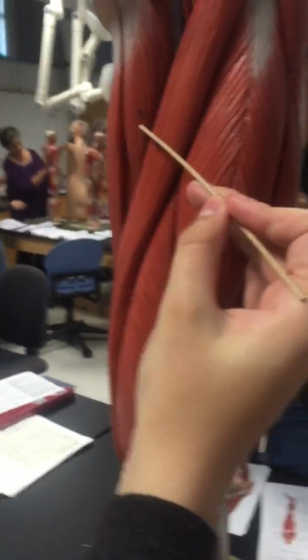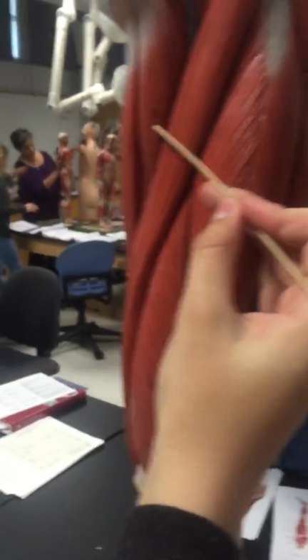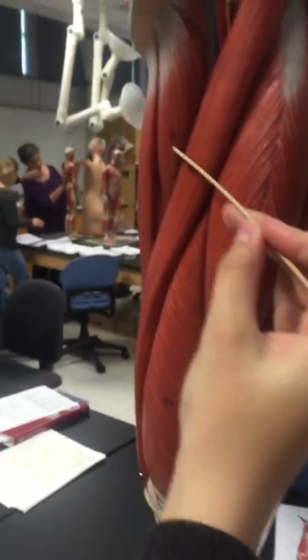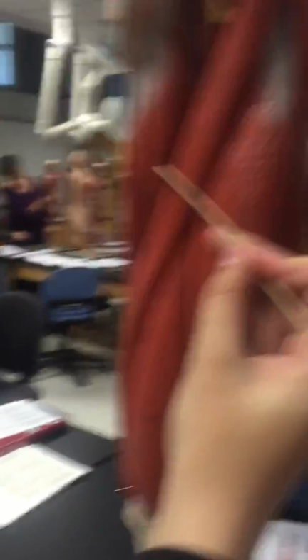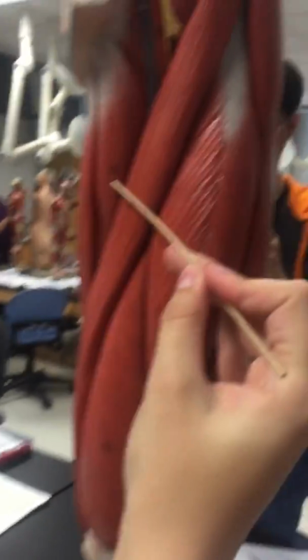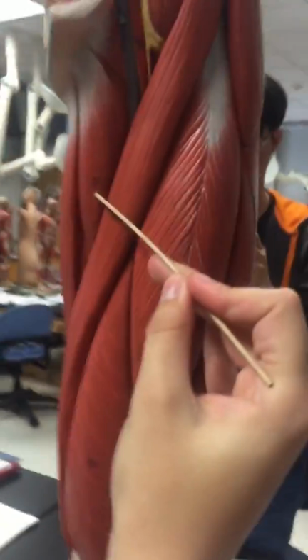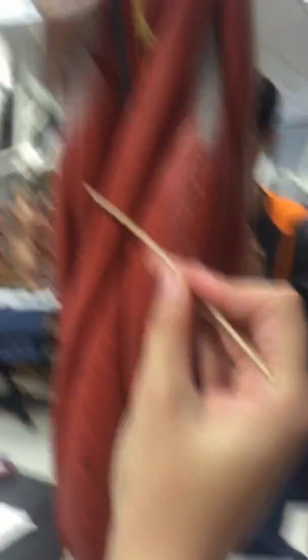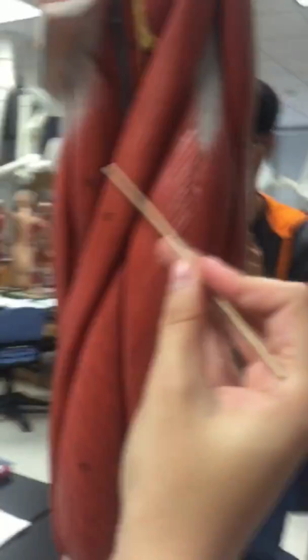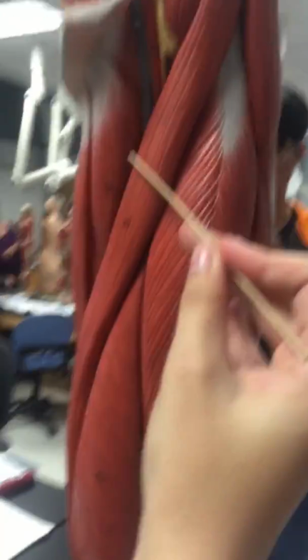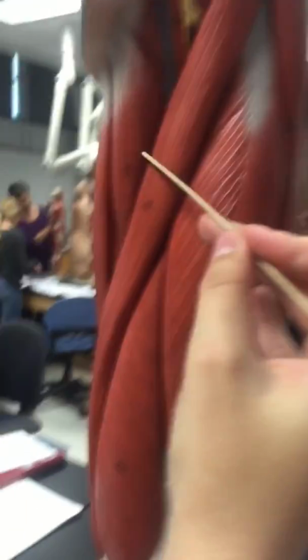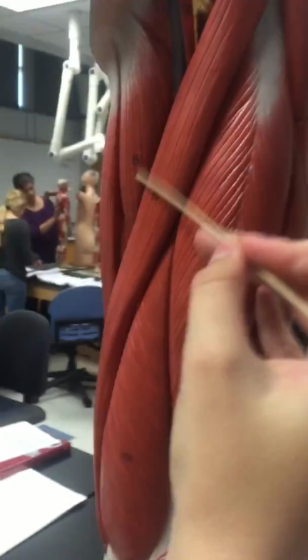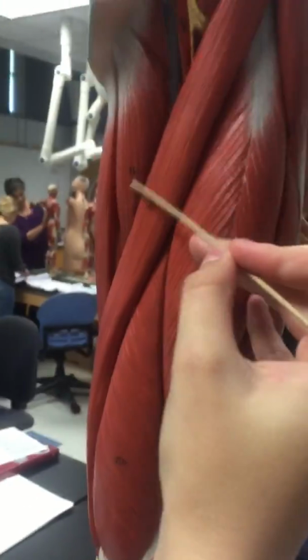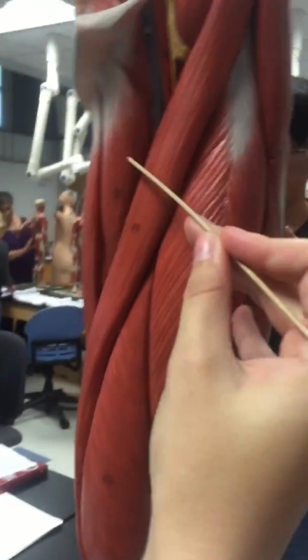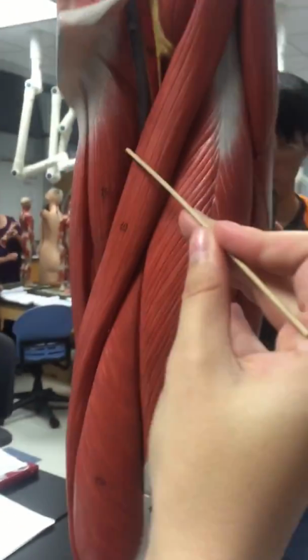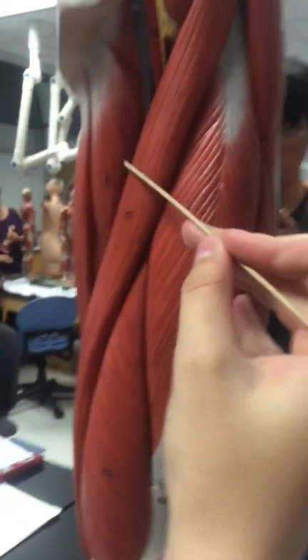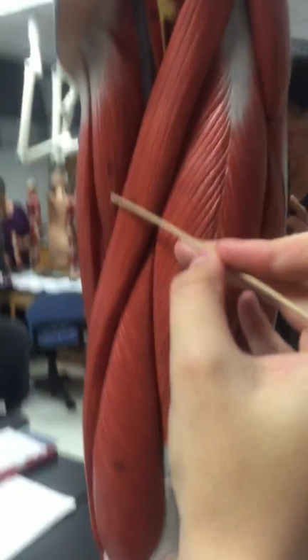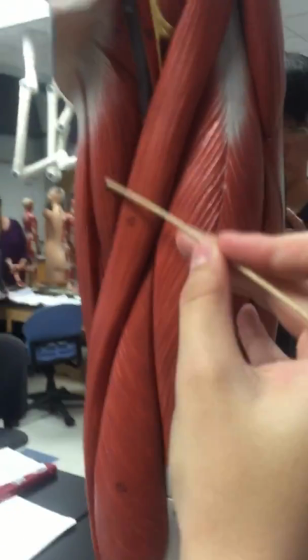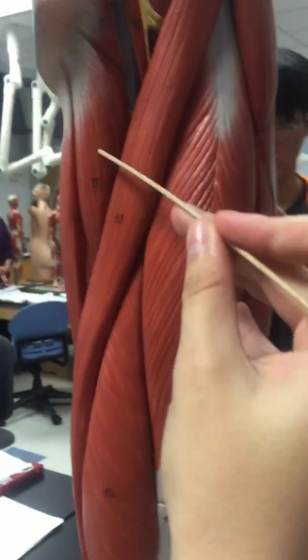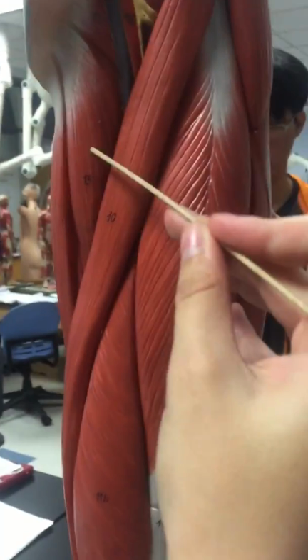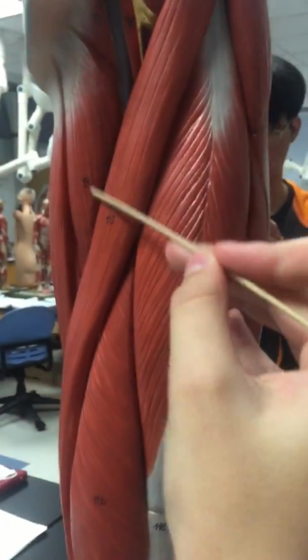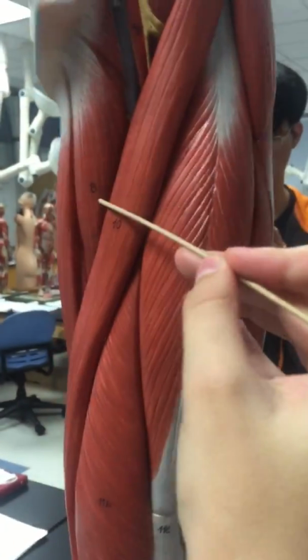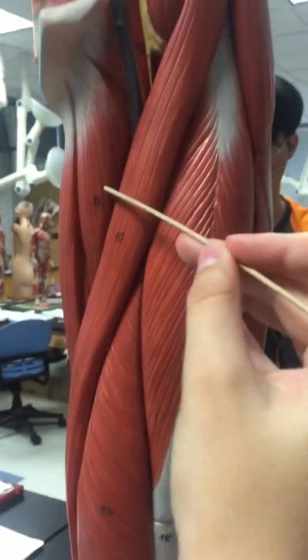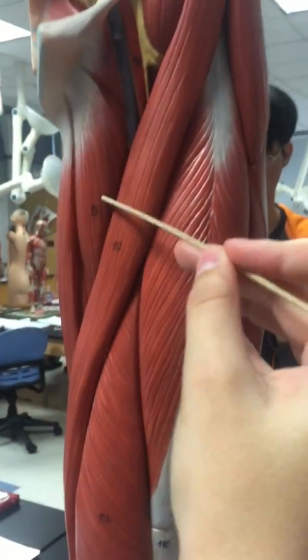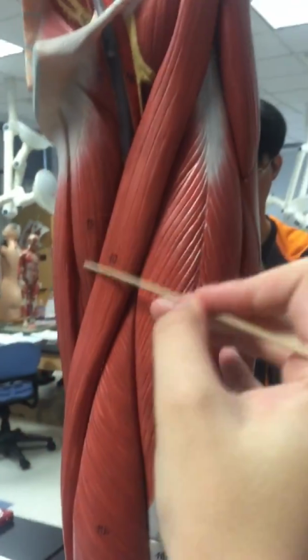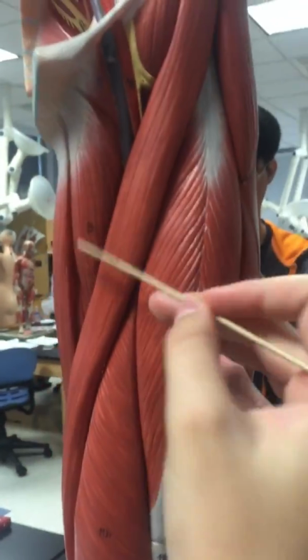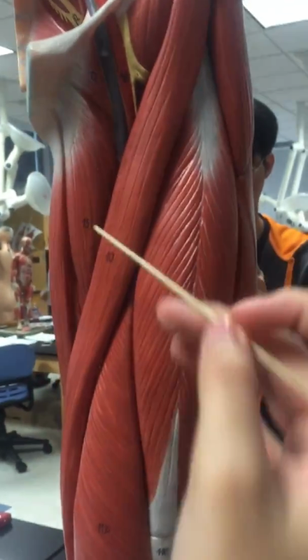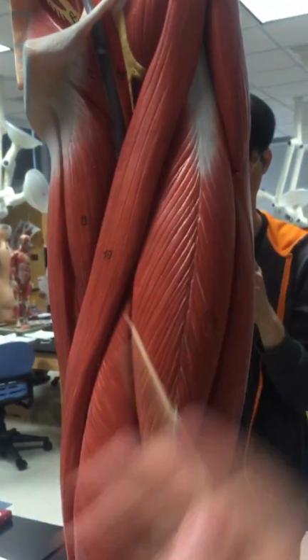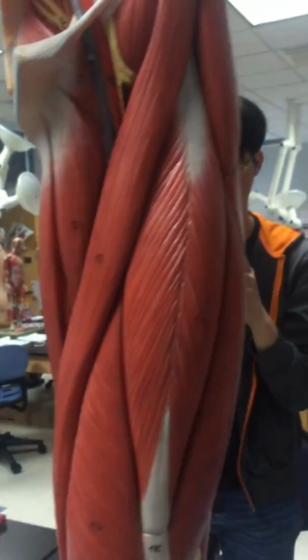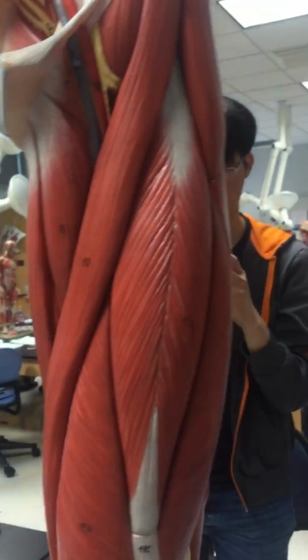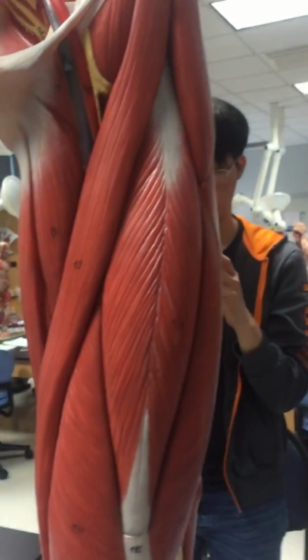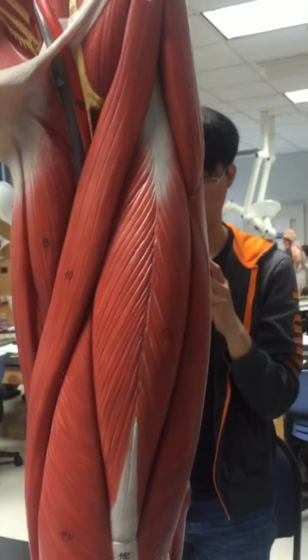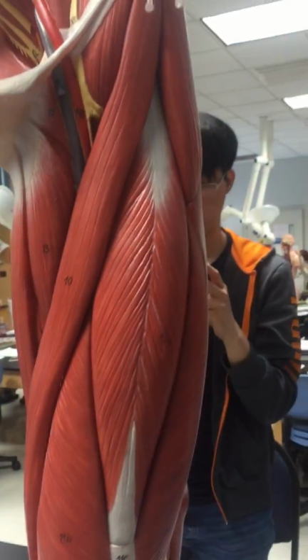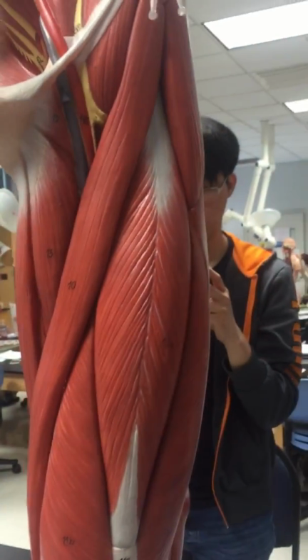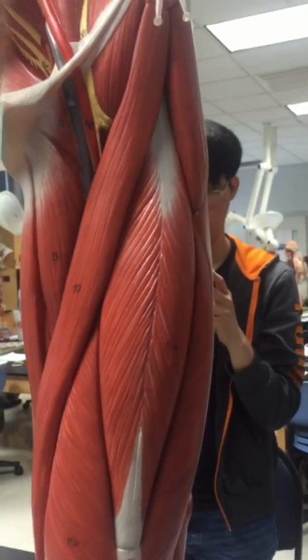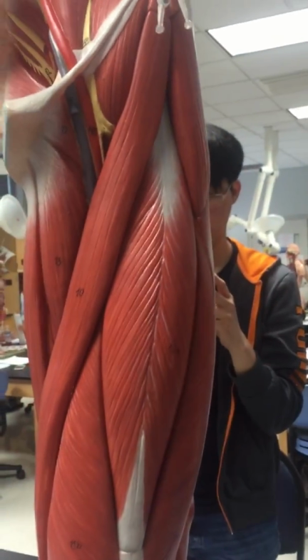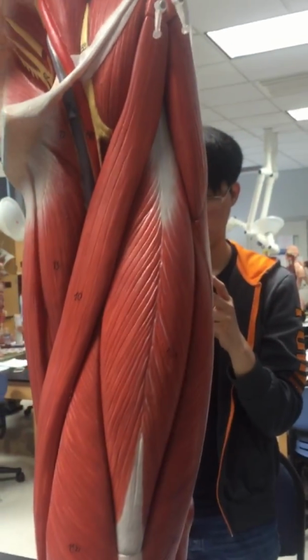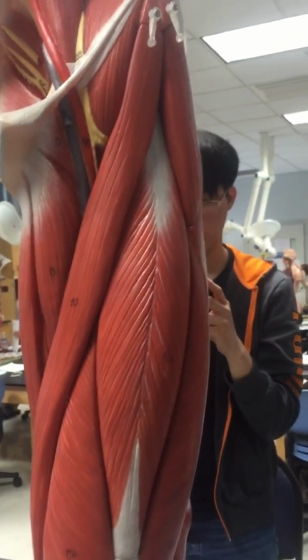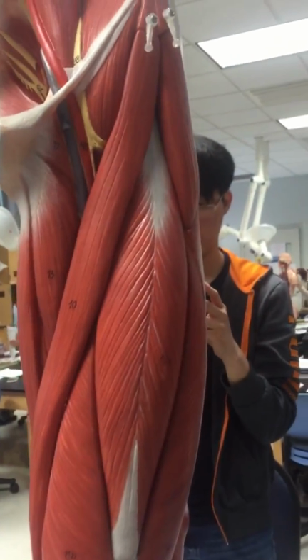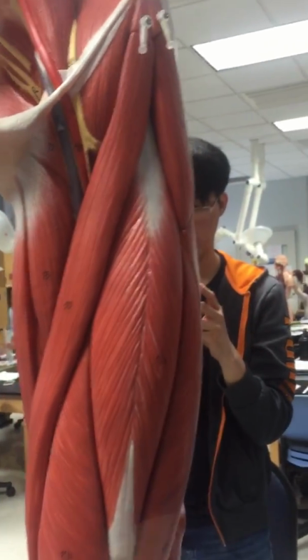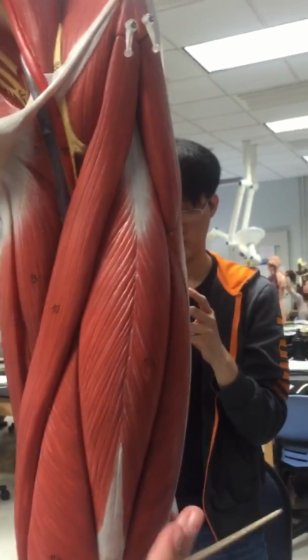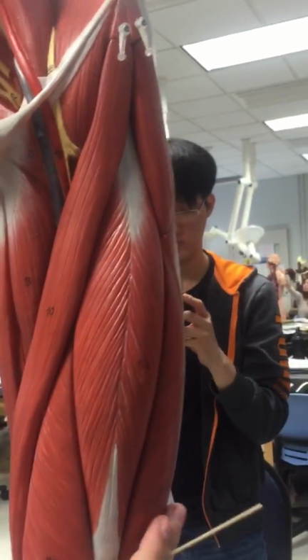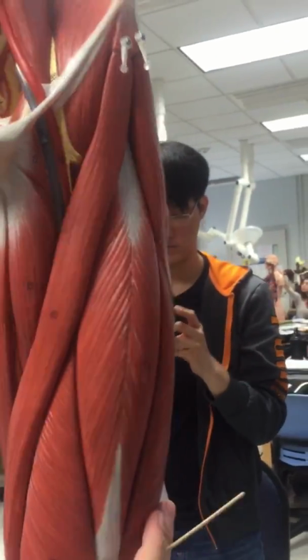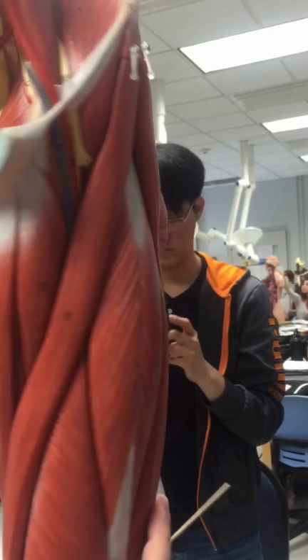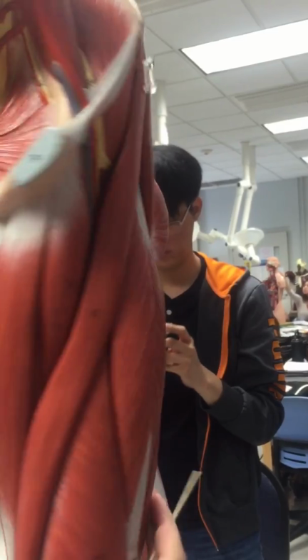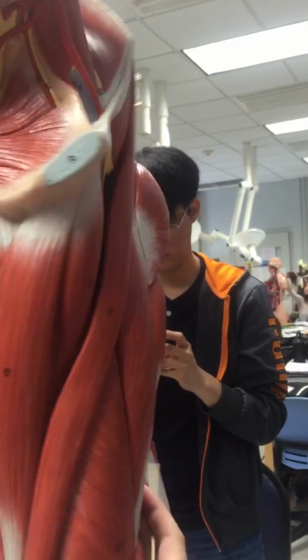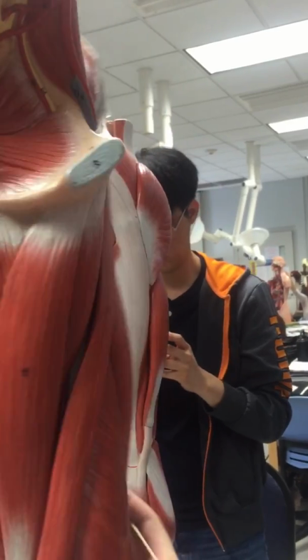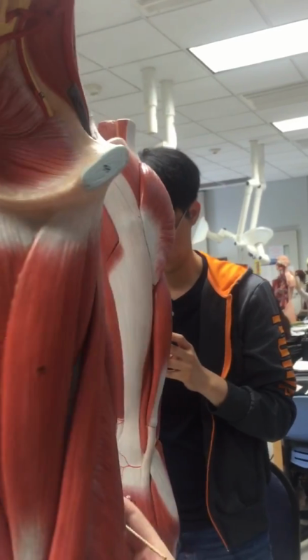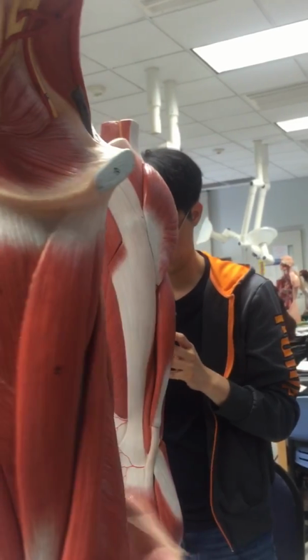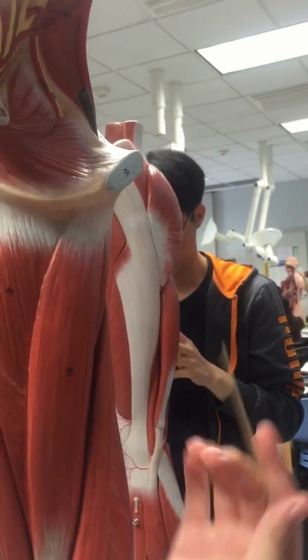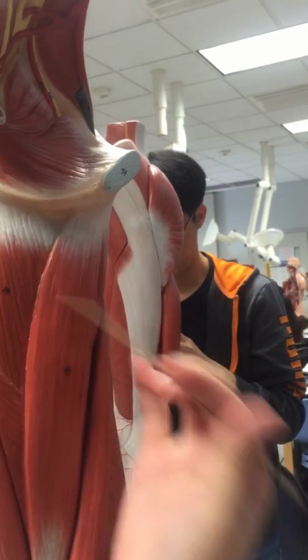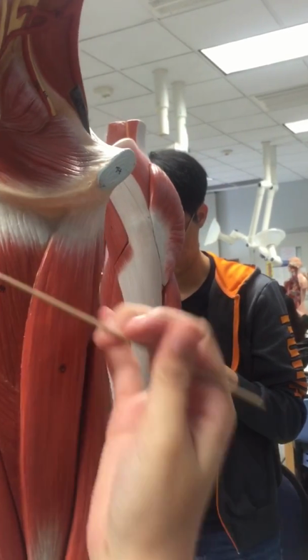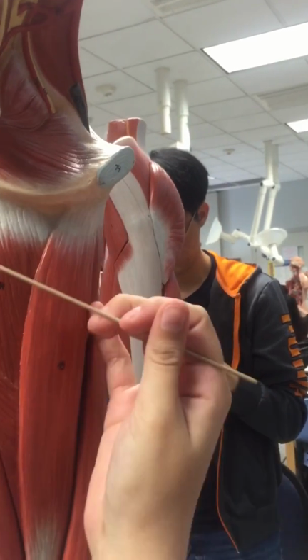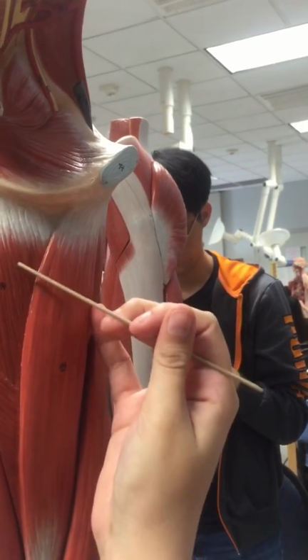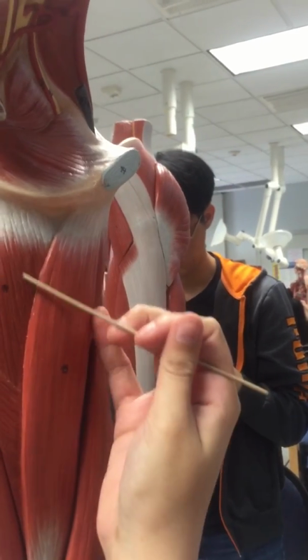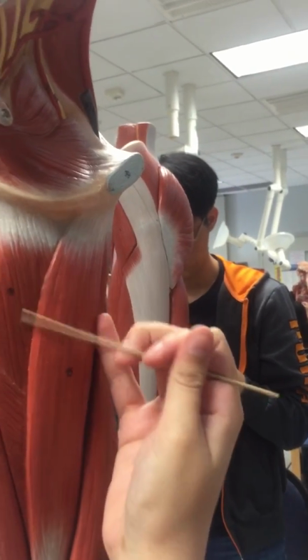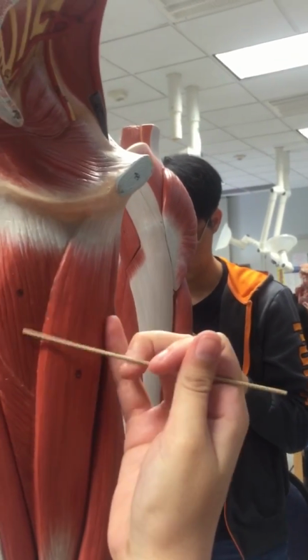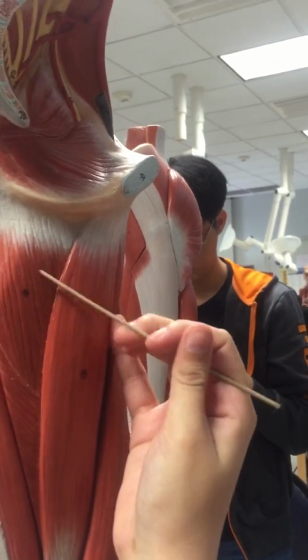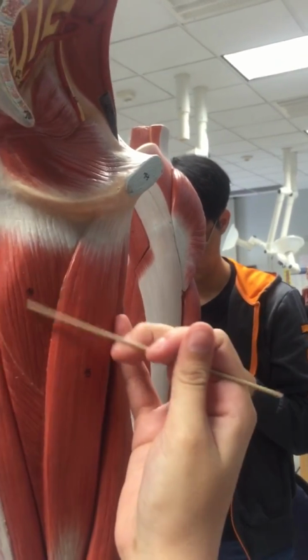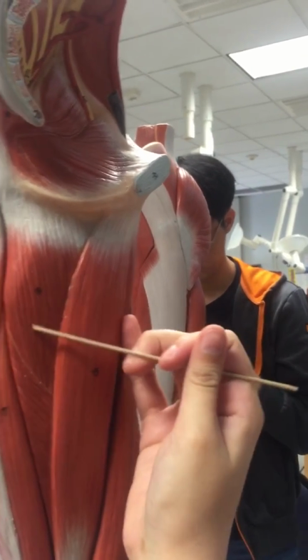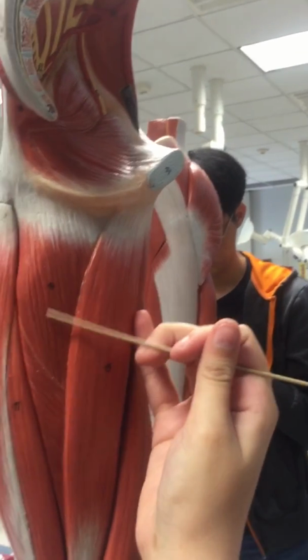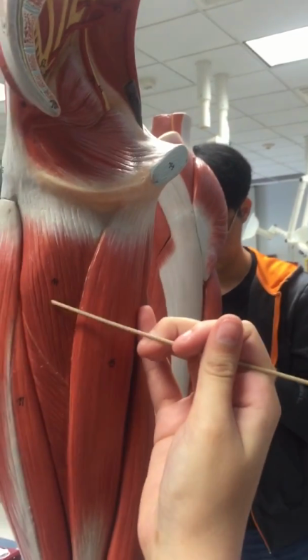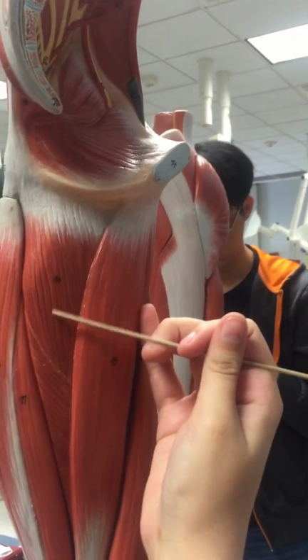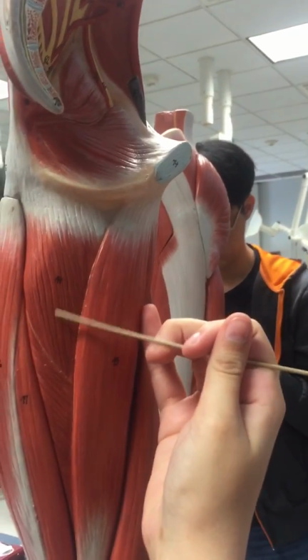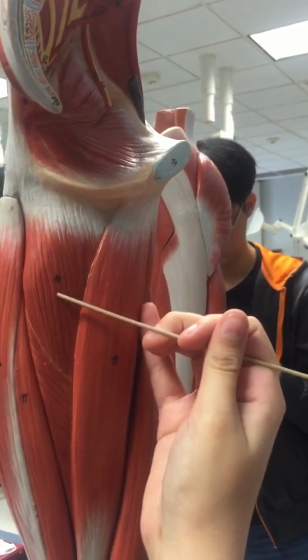This is the adductor longus. Then we have the adductor magnus here.